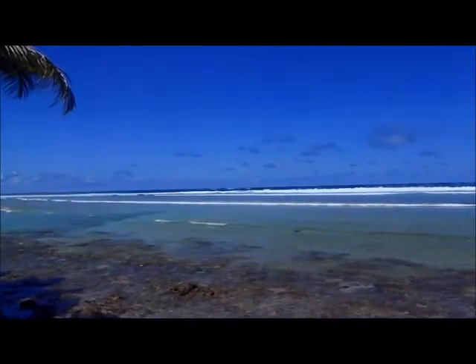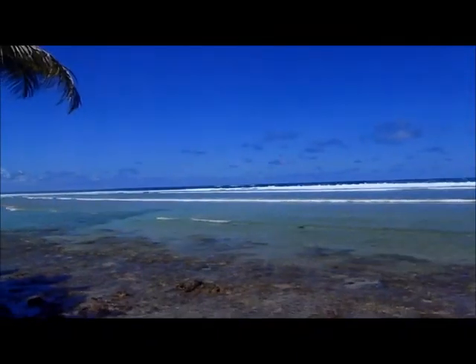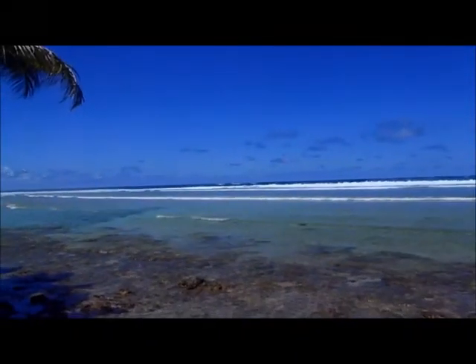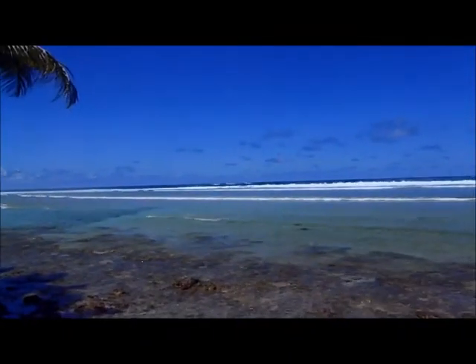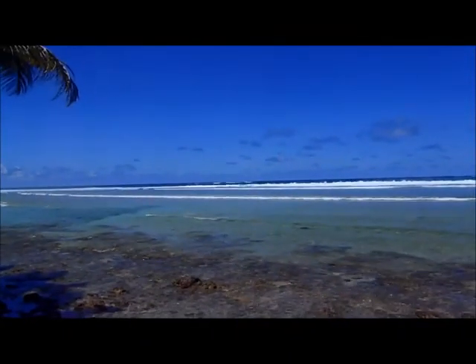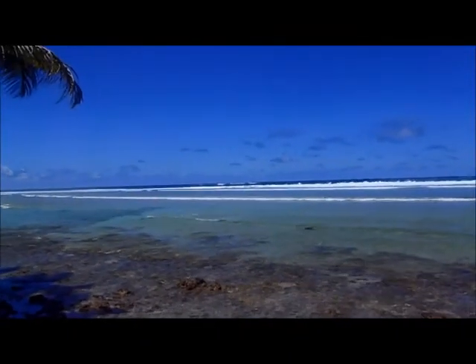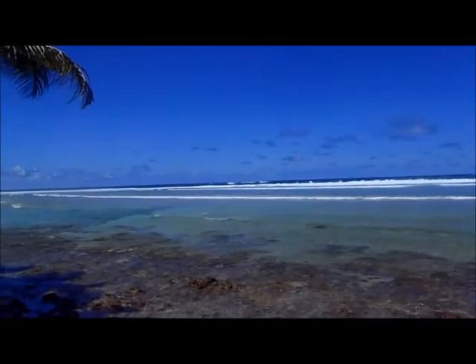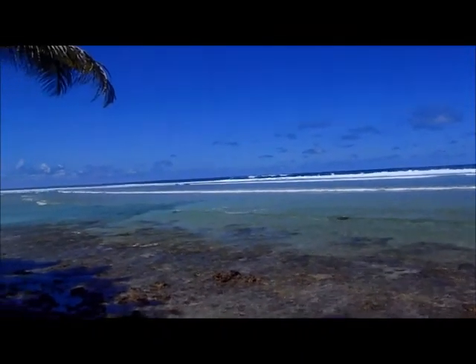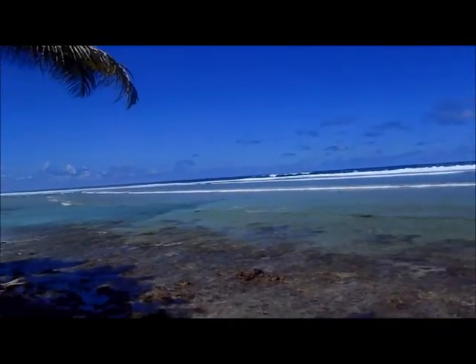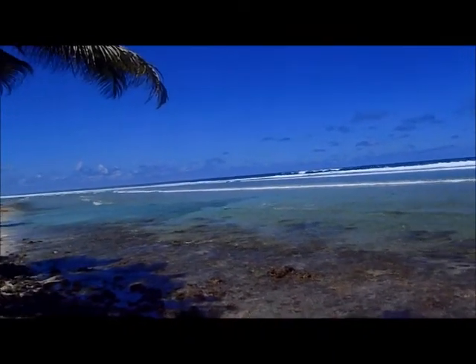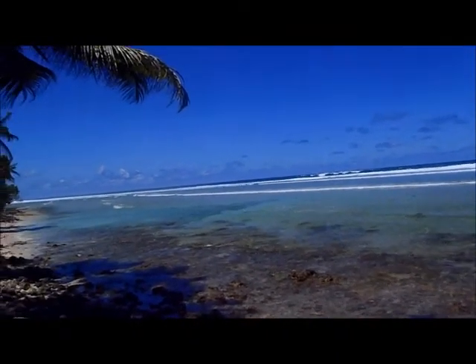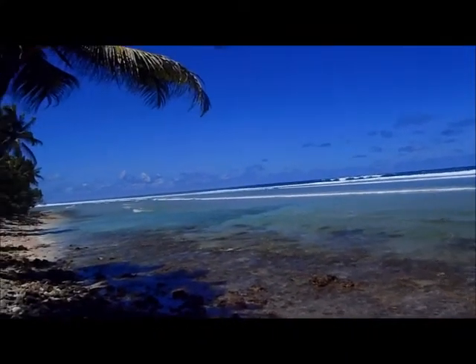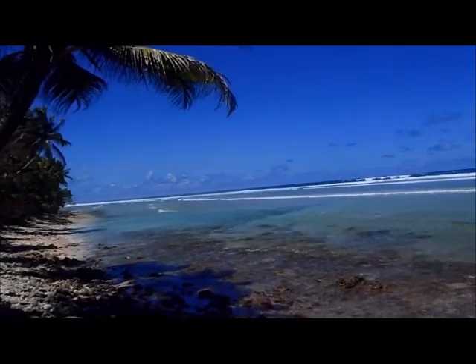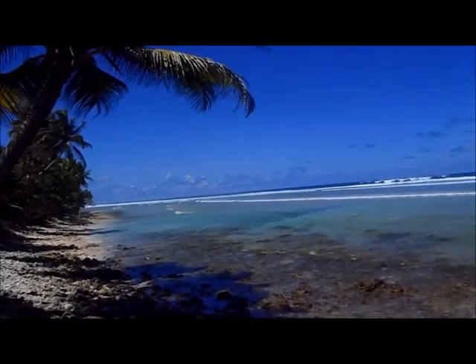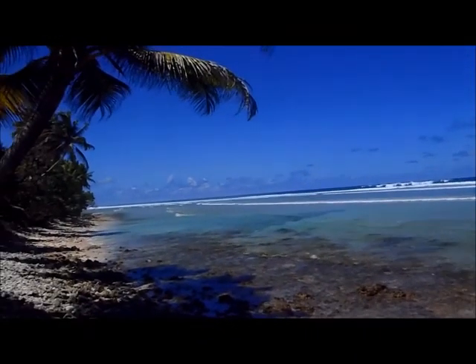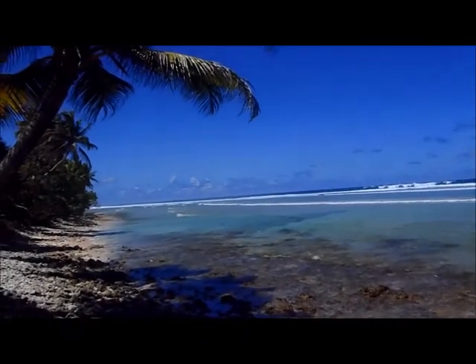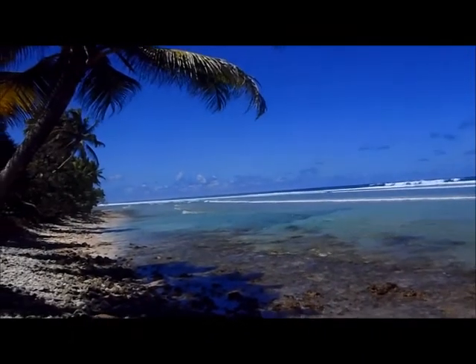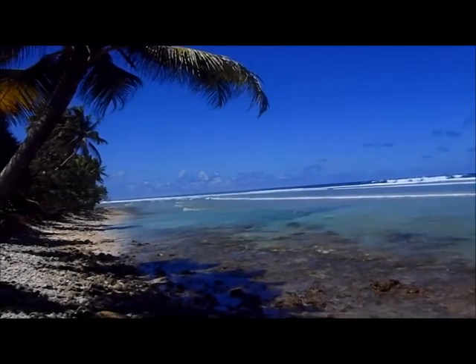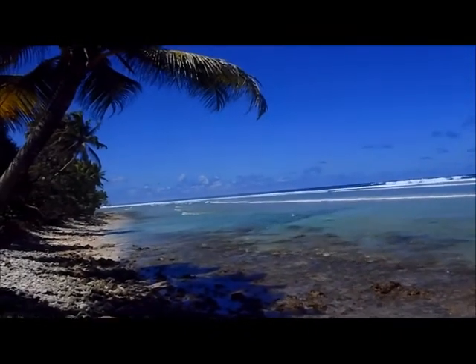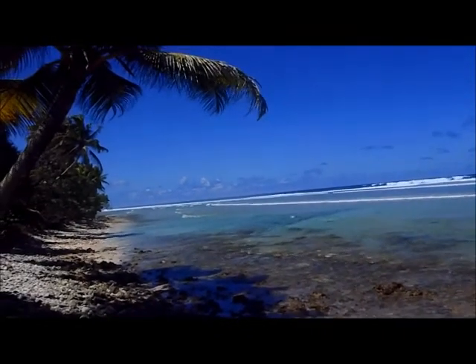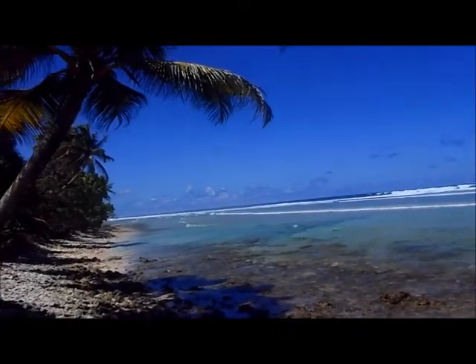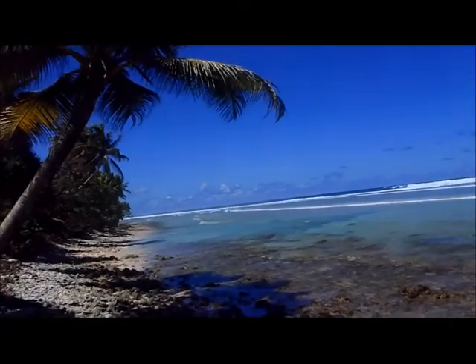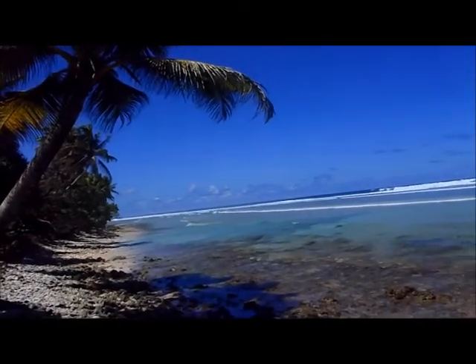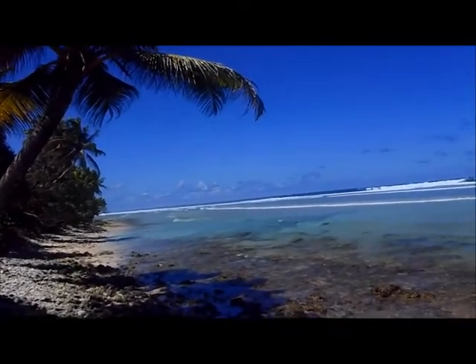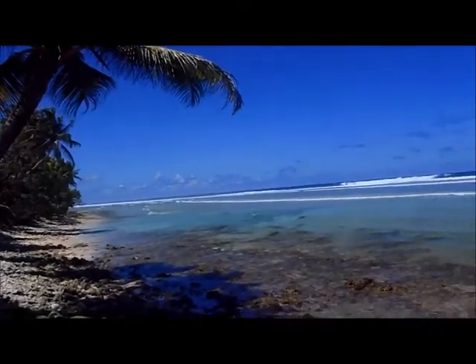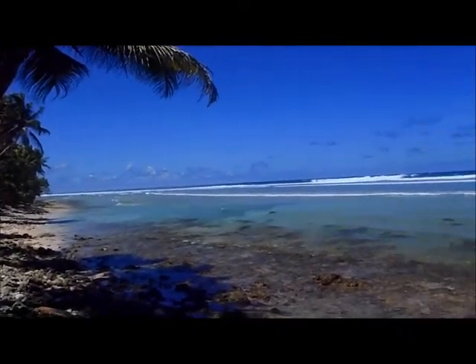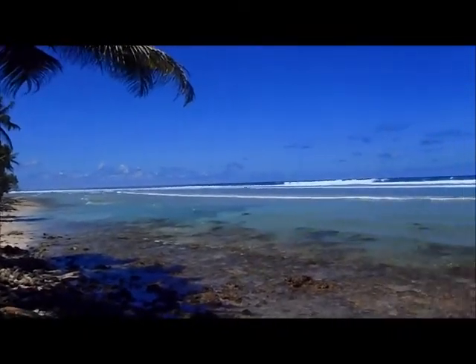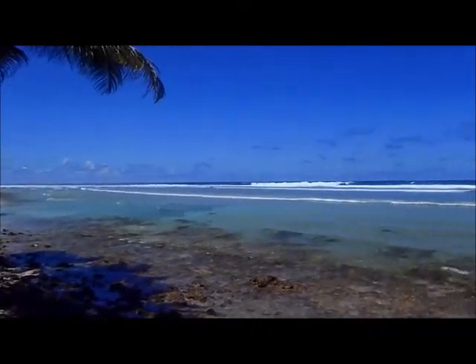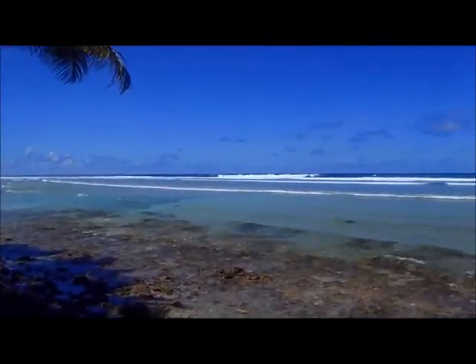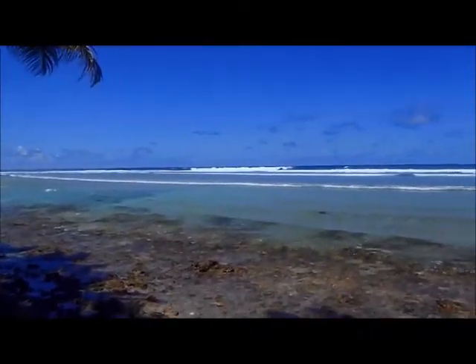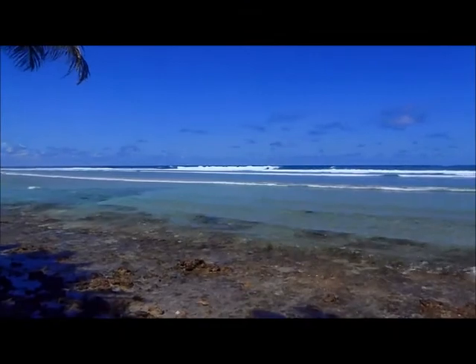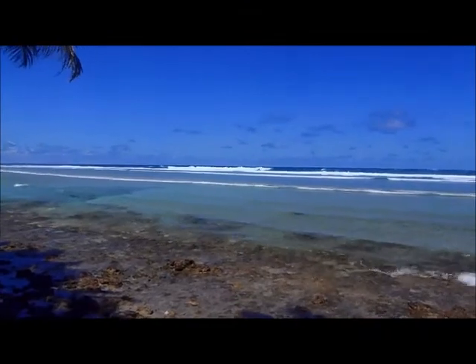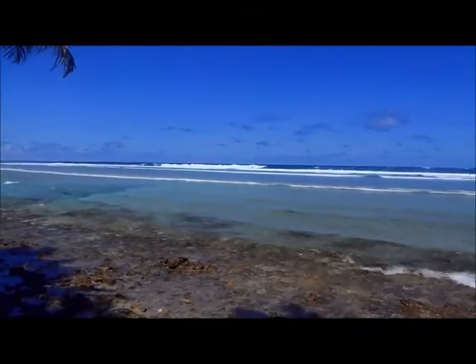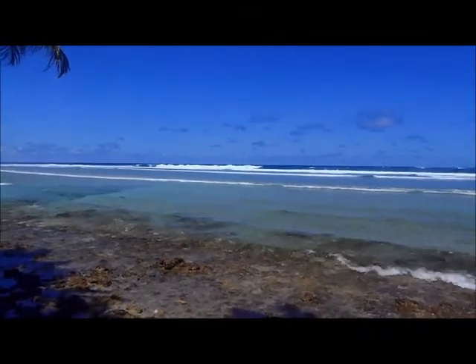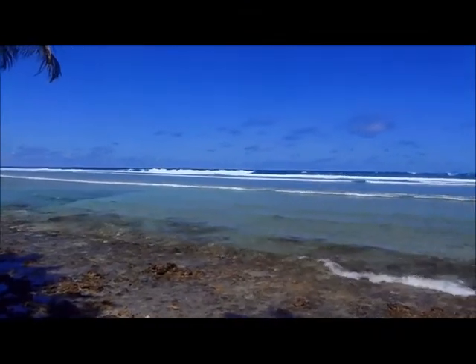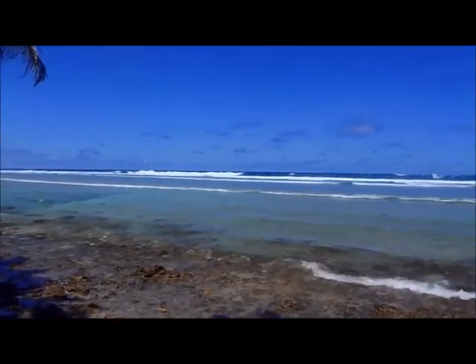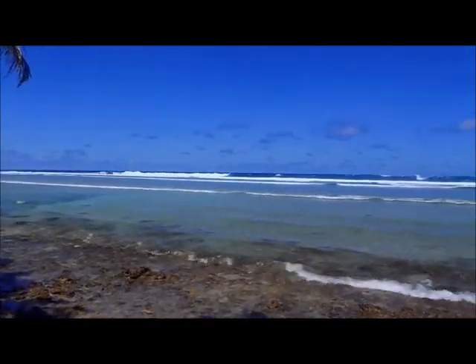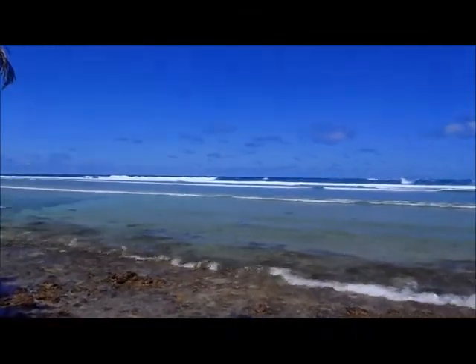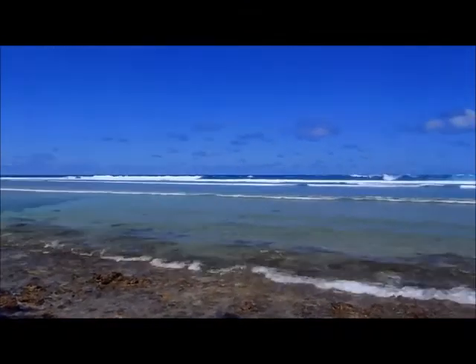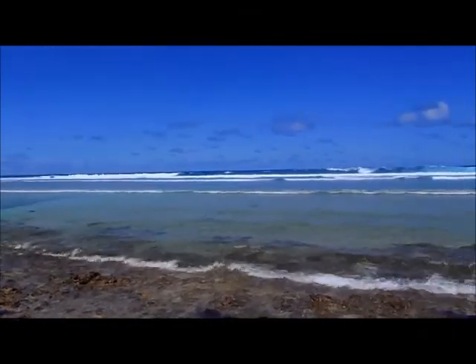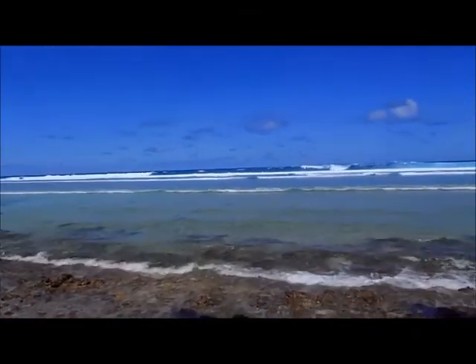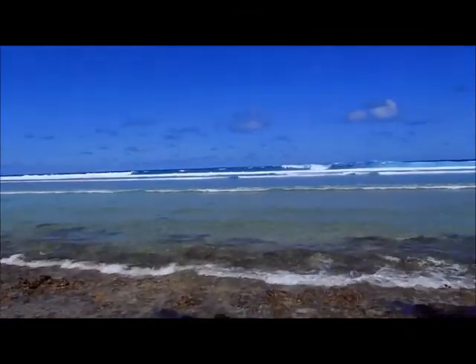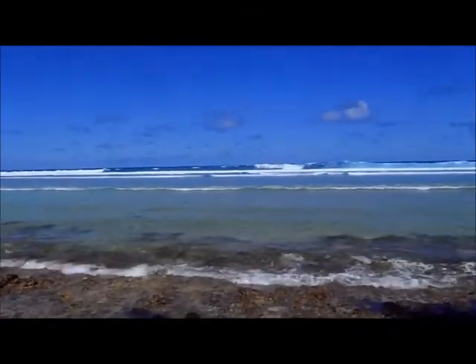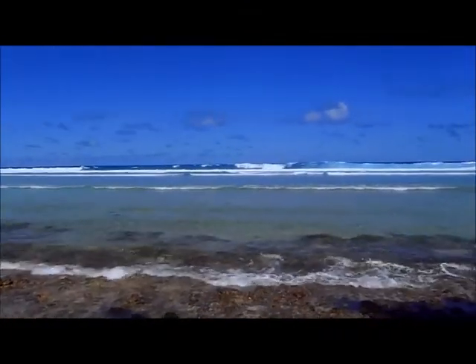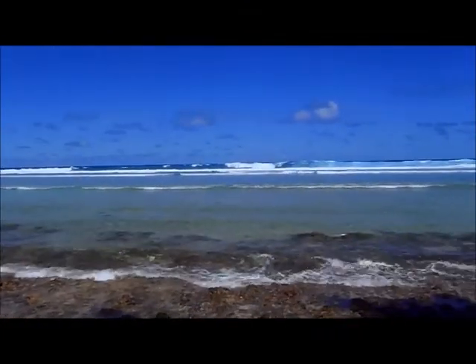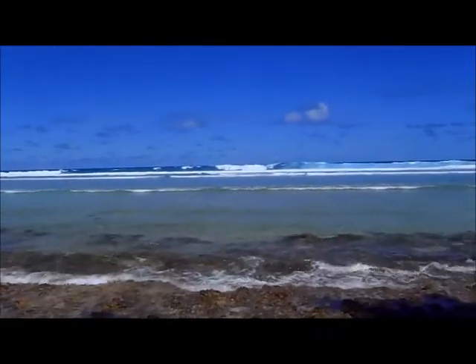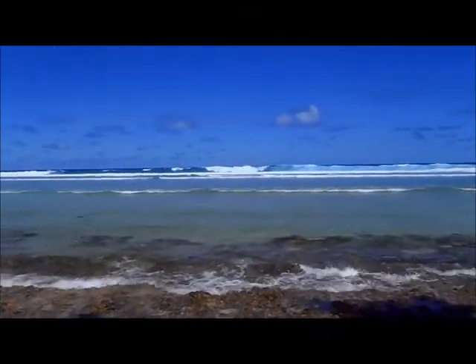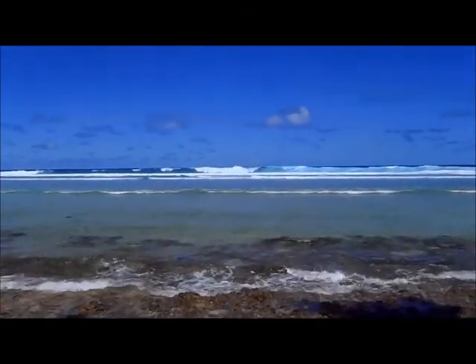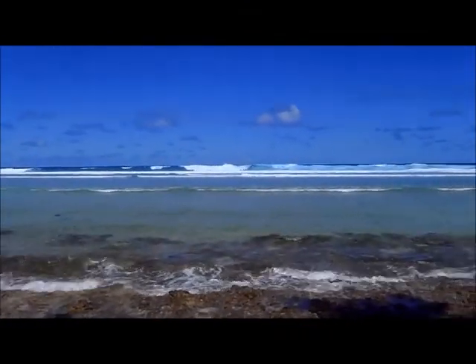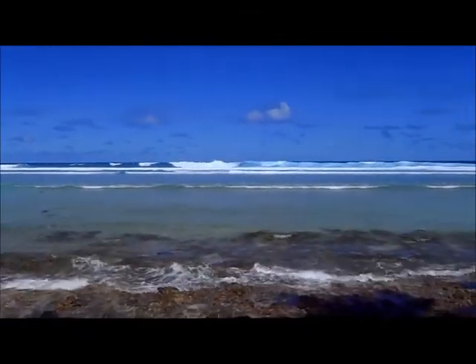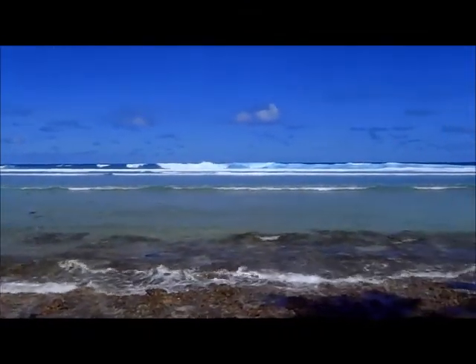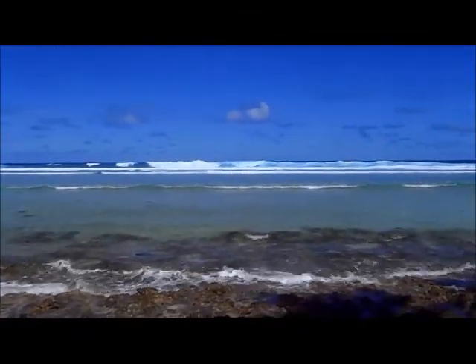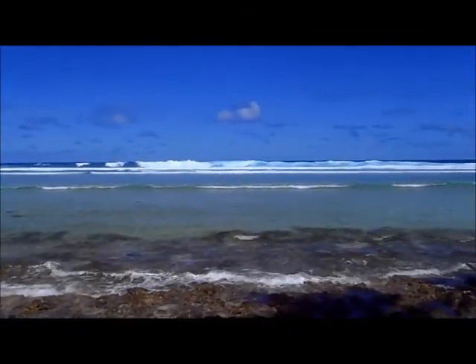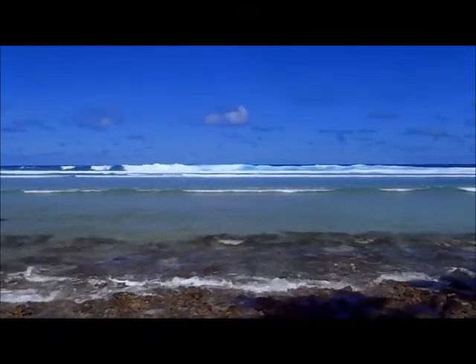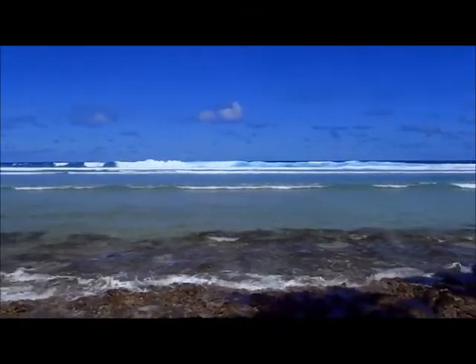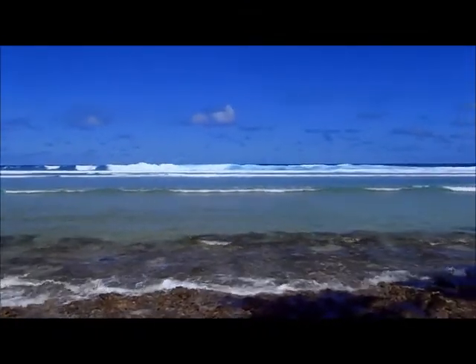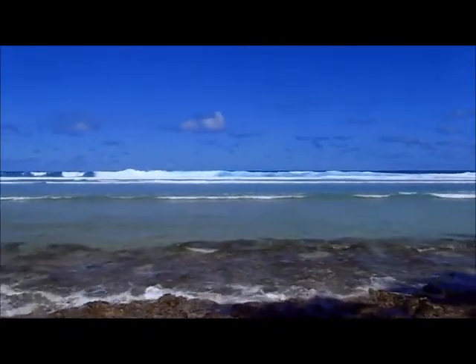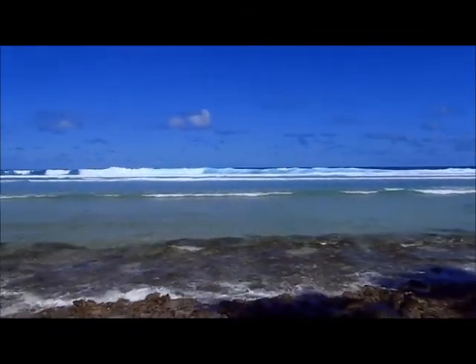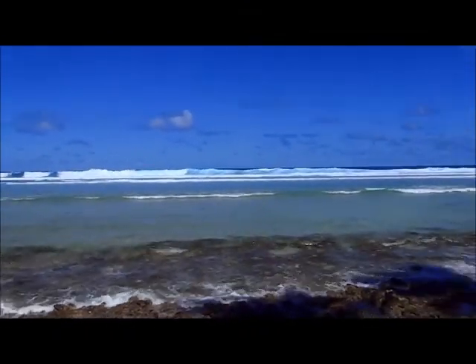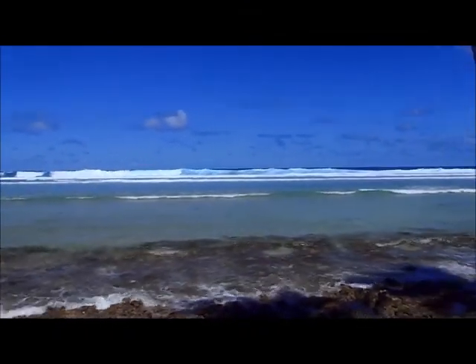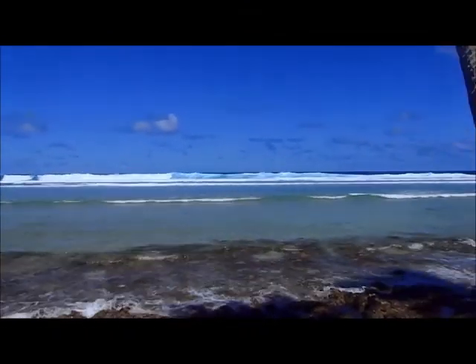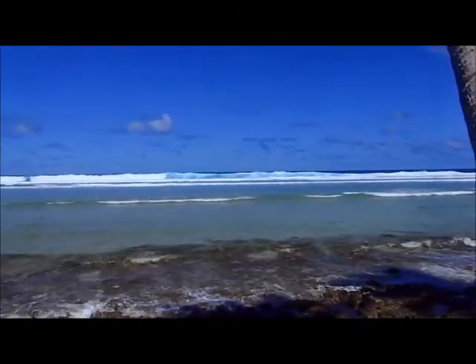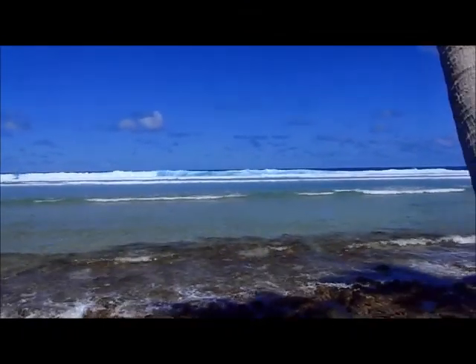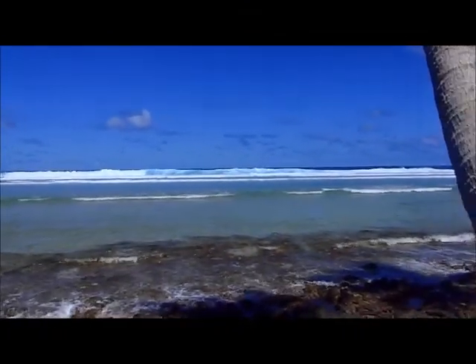This is the ocean side of the Marshall Islands. You can see there's a lot of waves over here, especially compared to the other side.